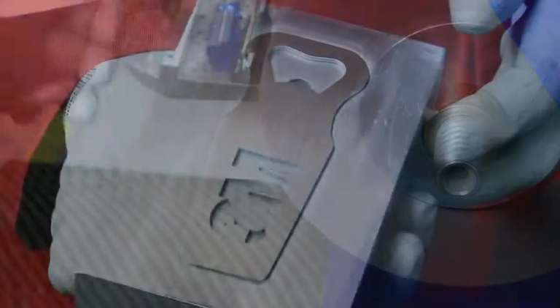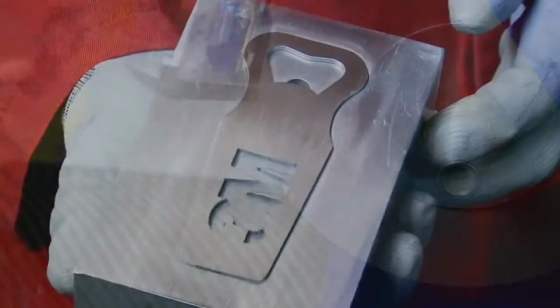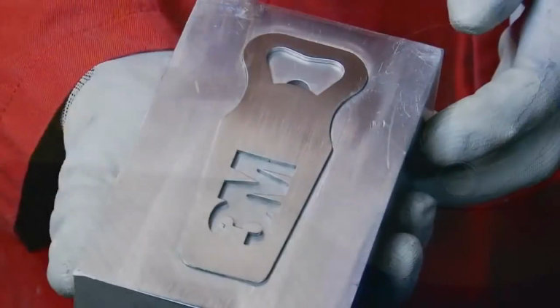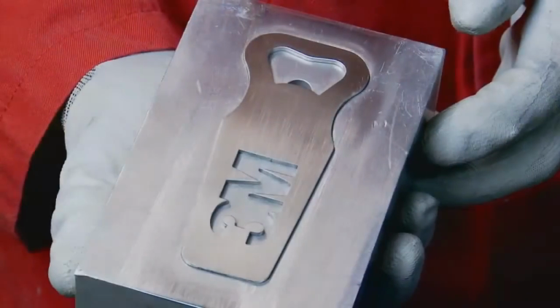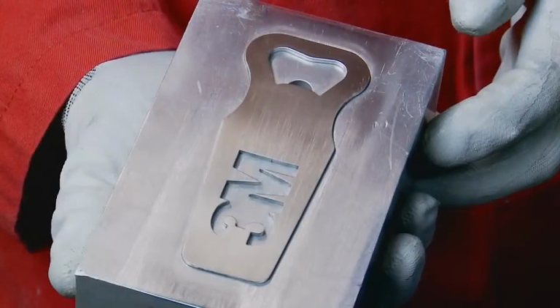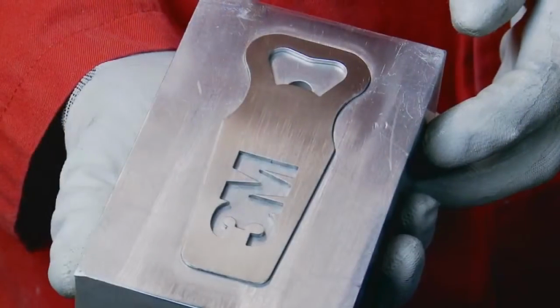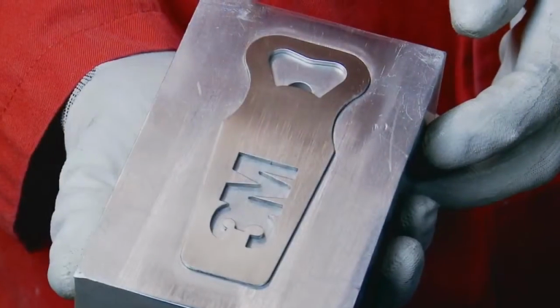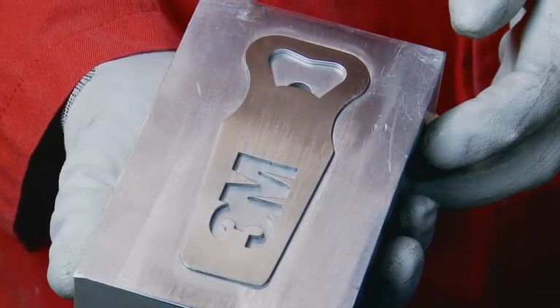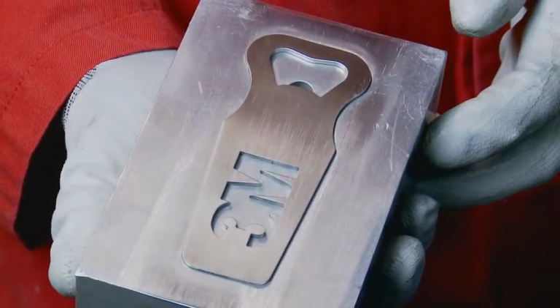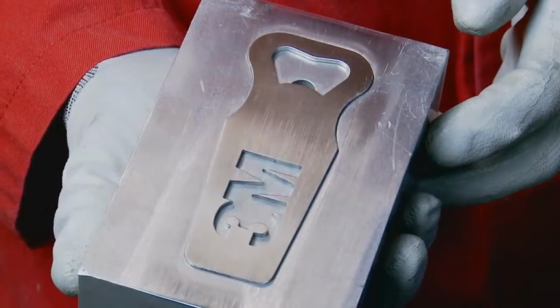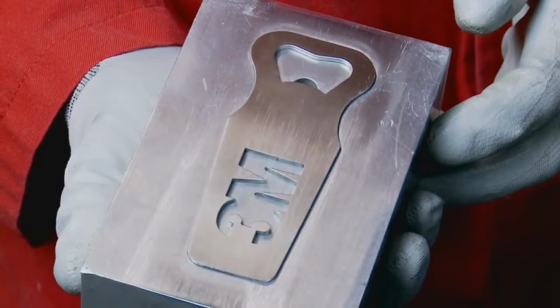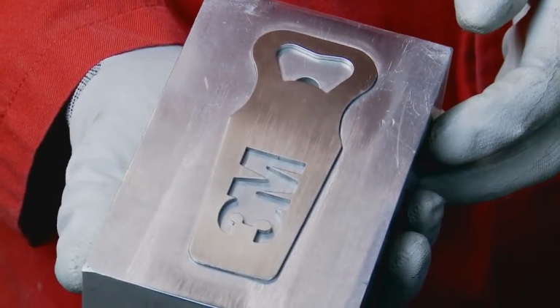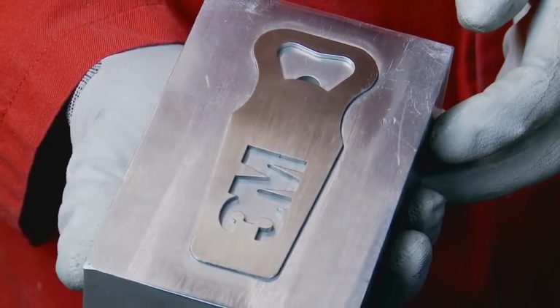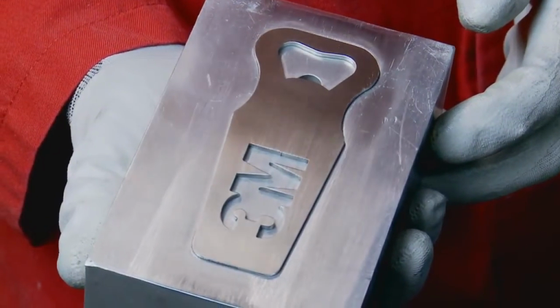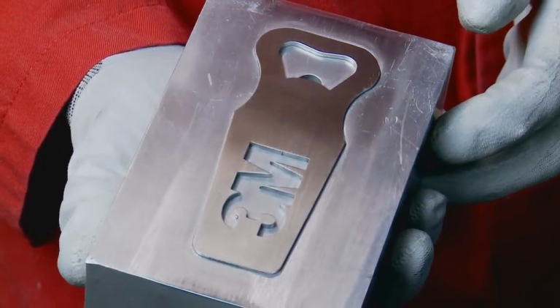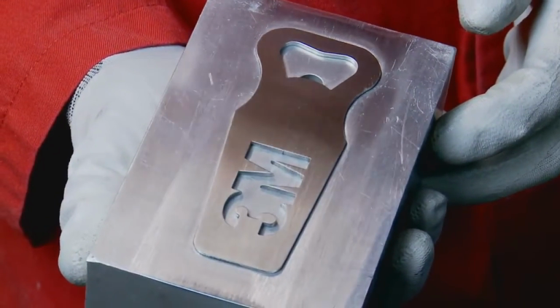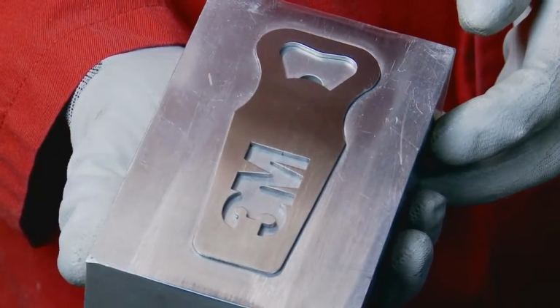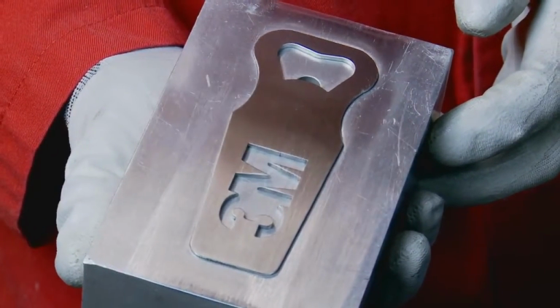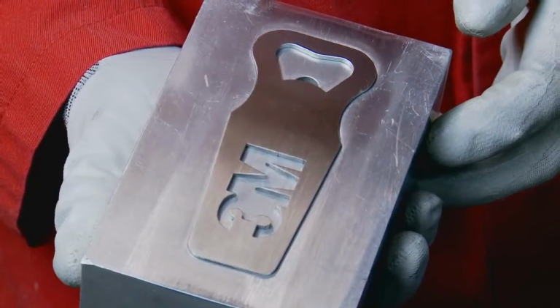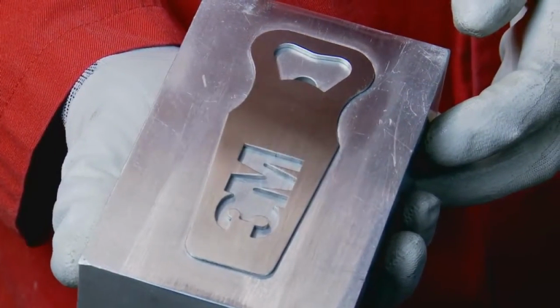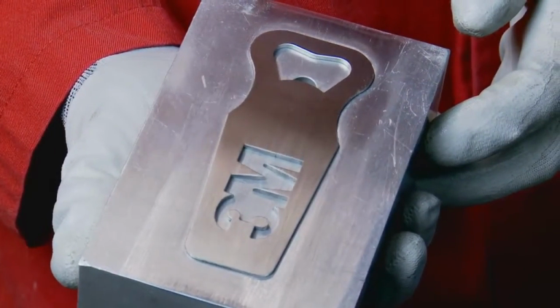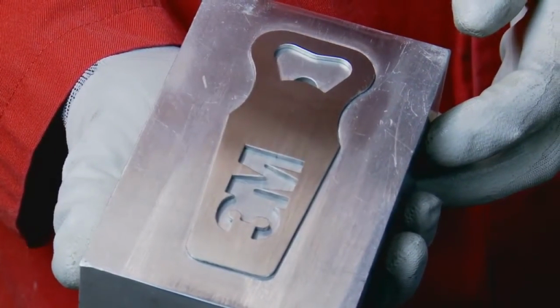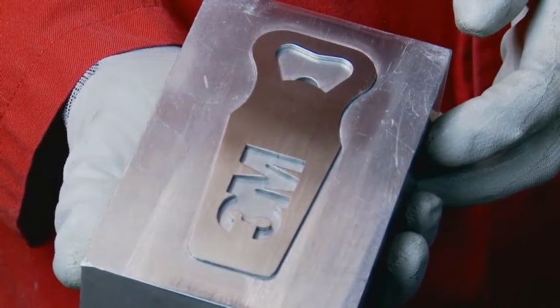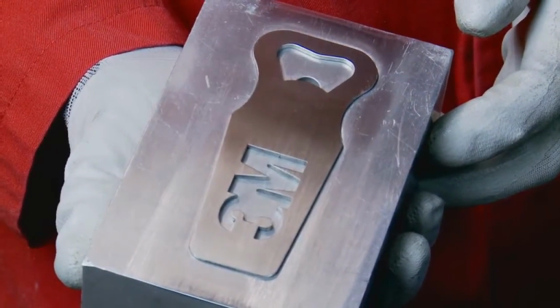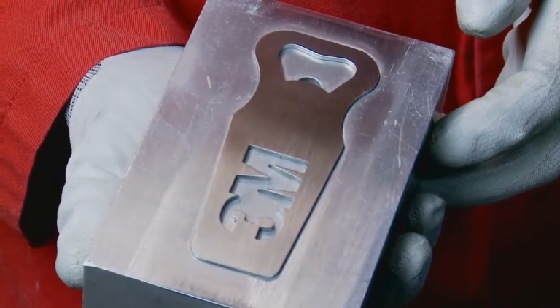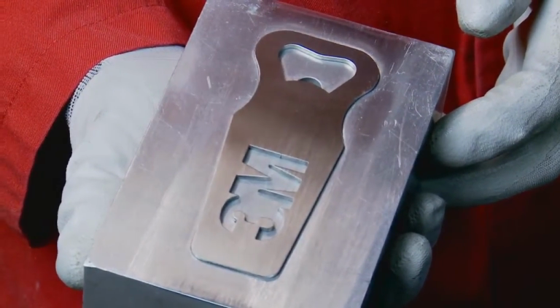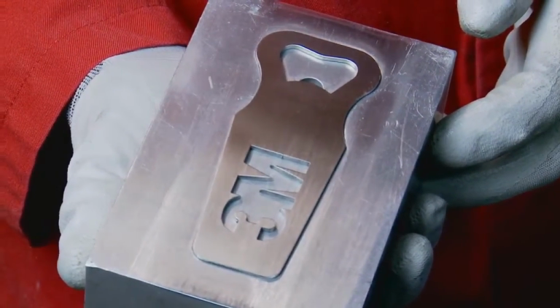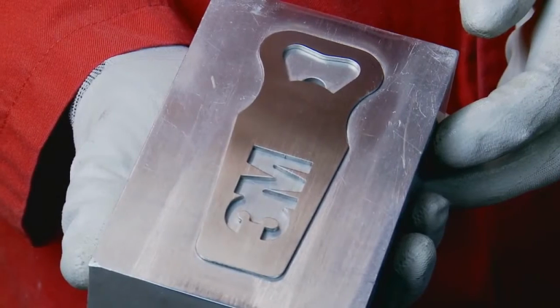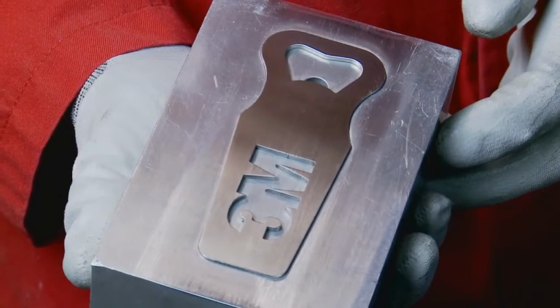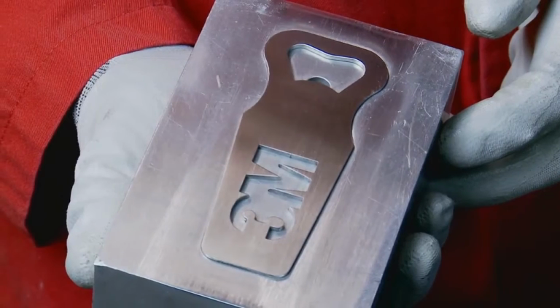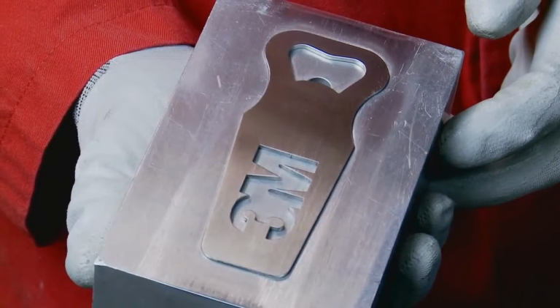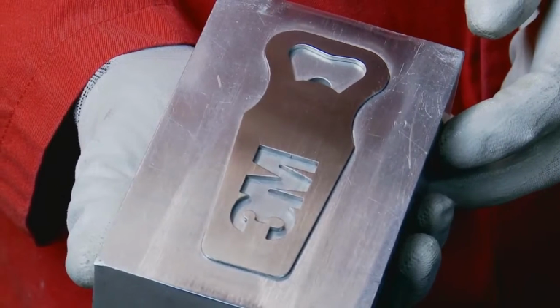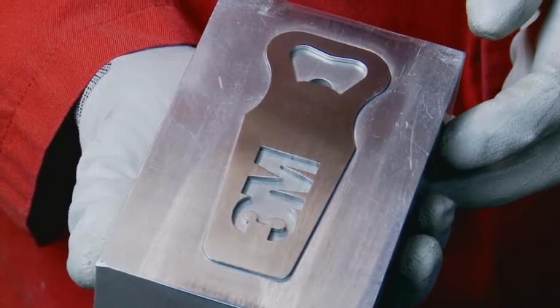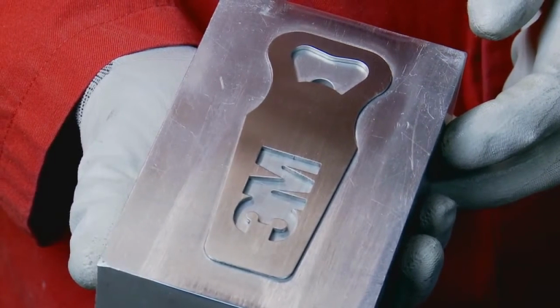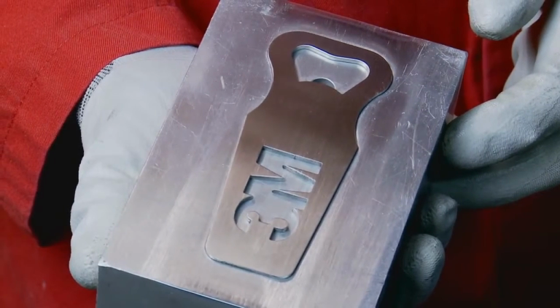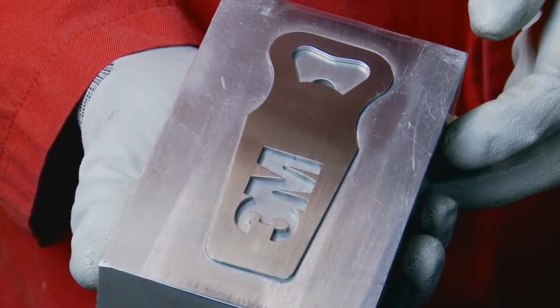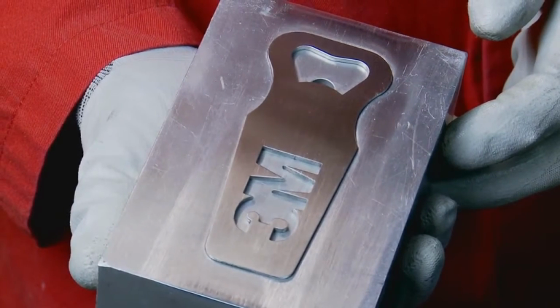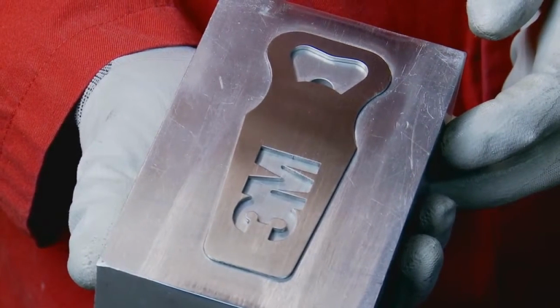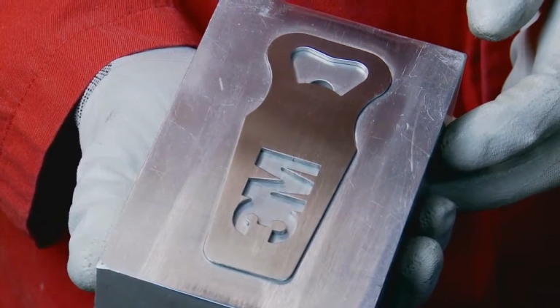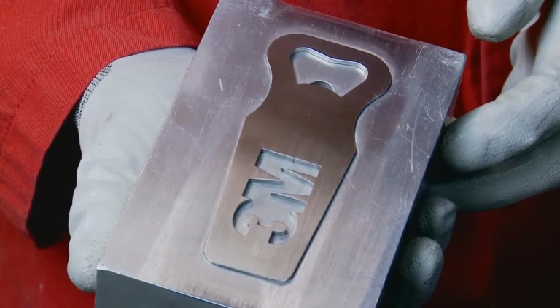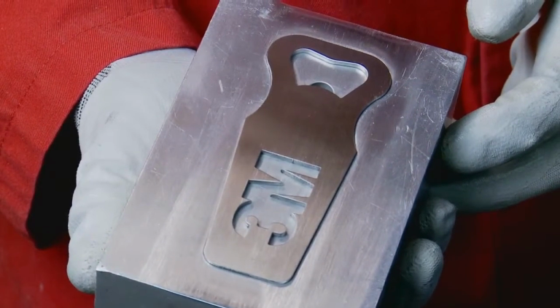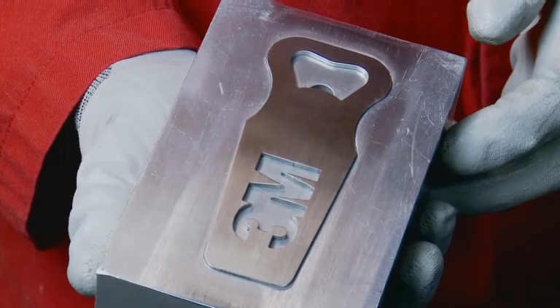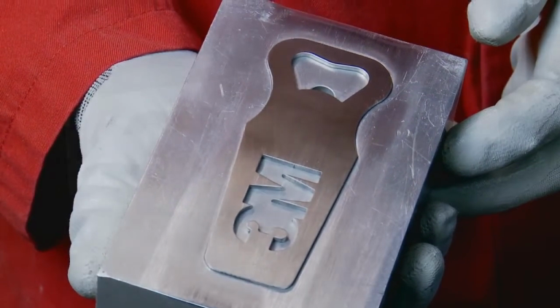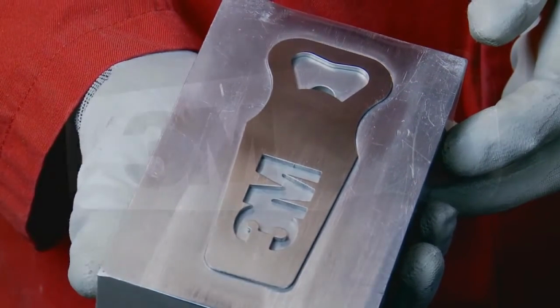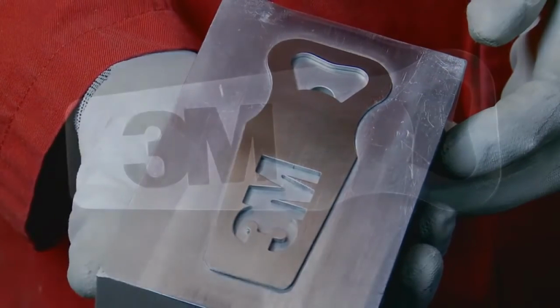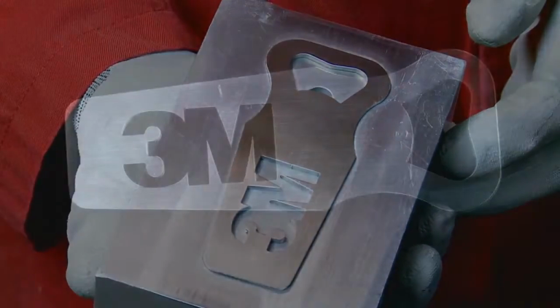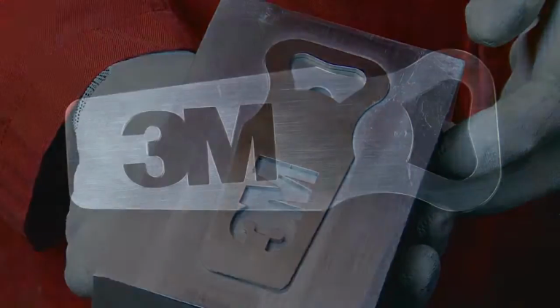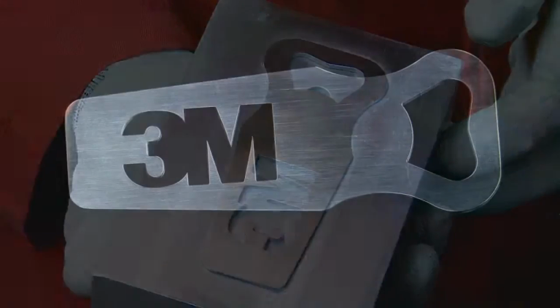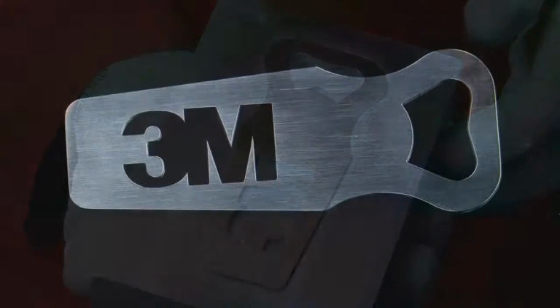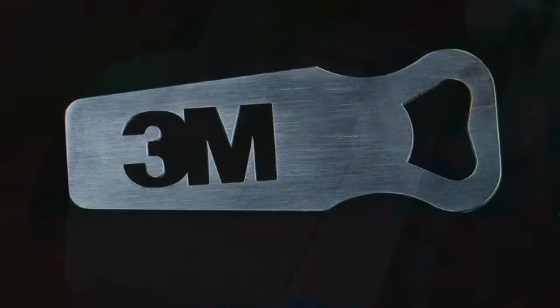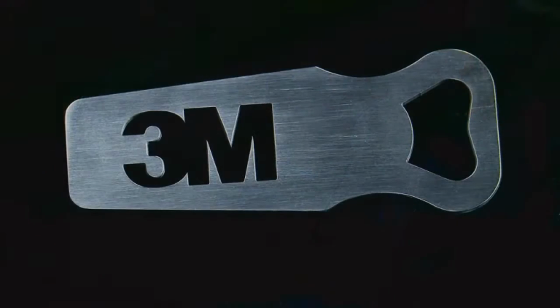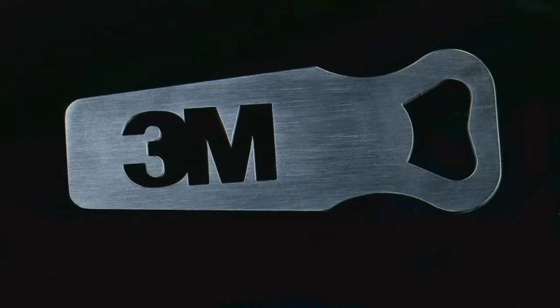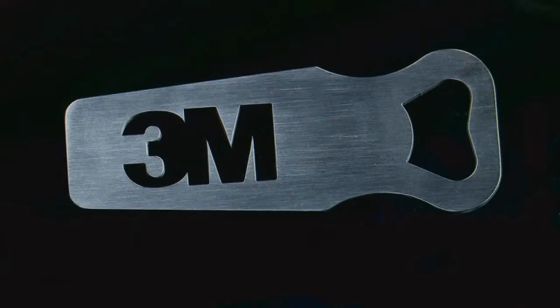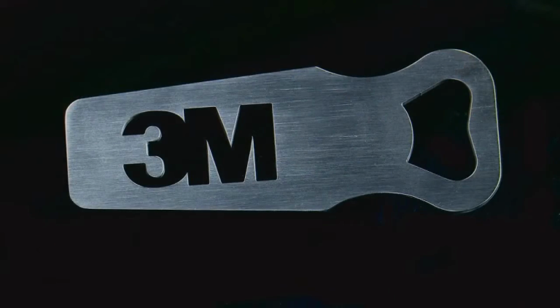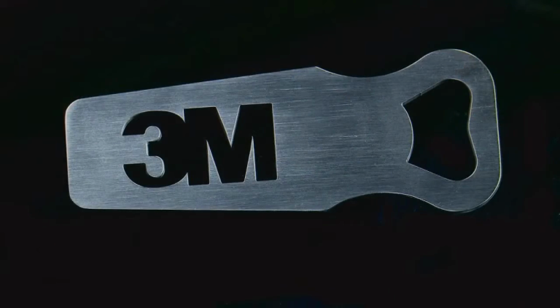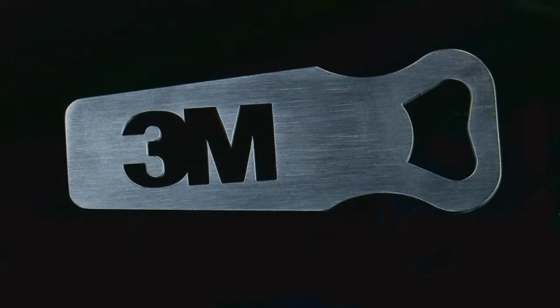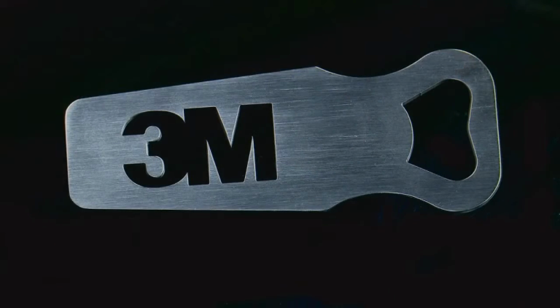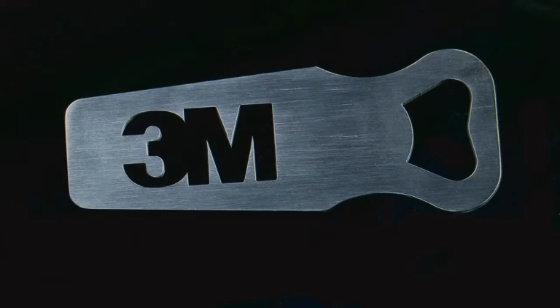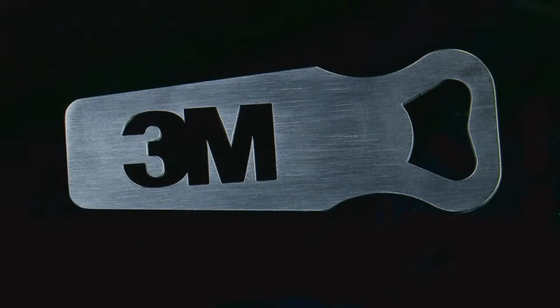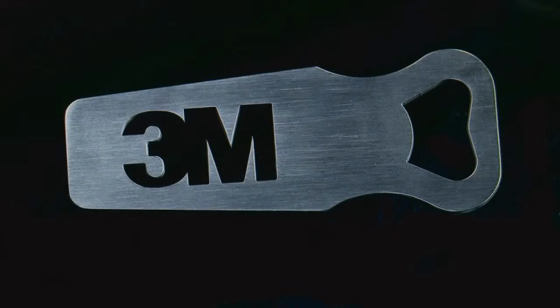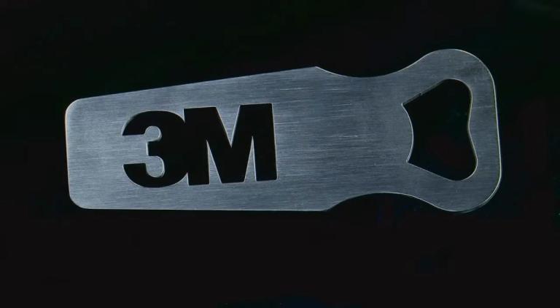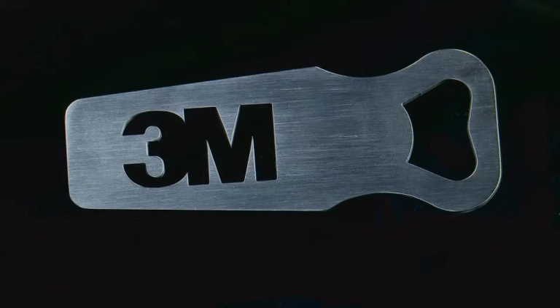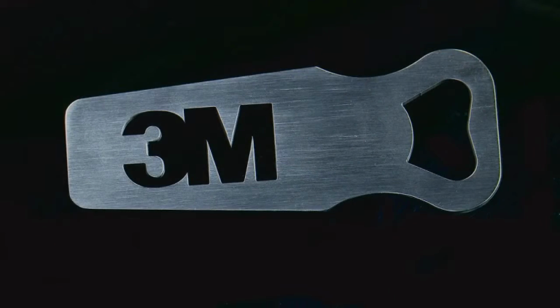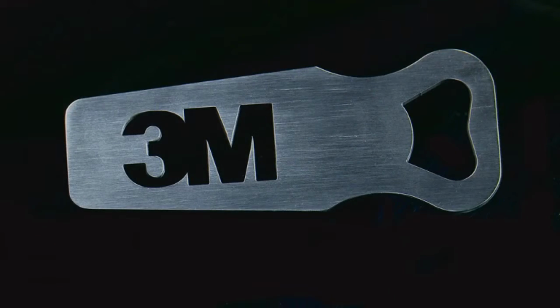And there you have it. A perfectly finished 3M bottle opener processed exclusively with 3M products.